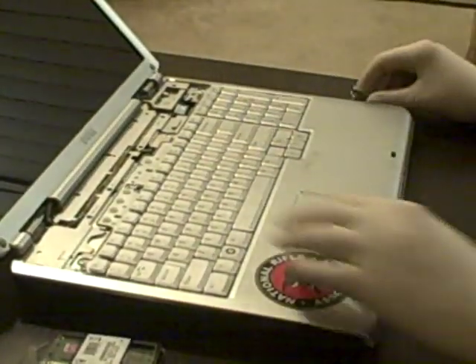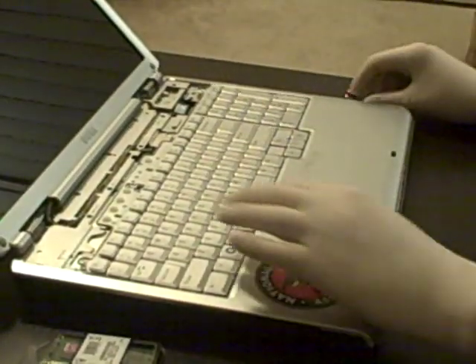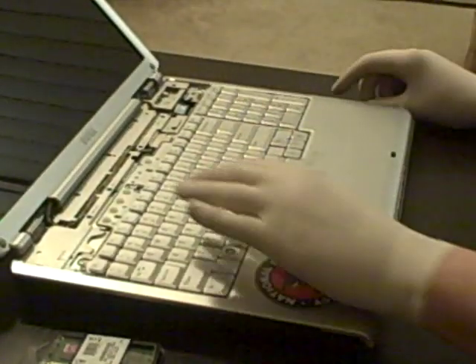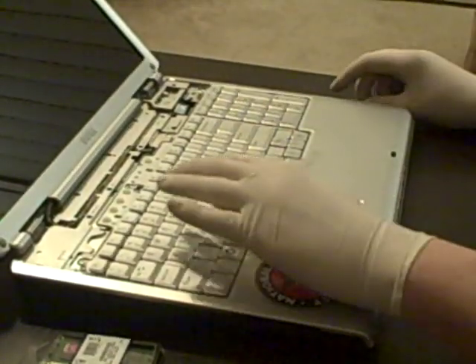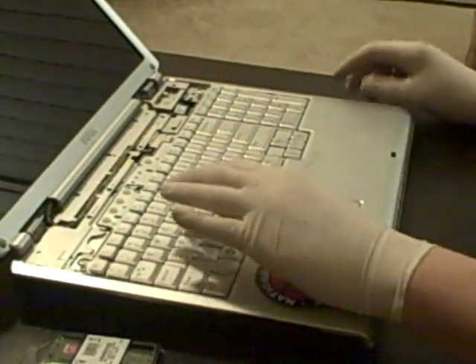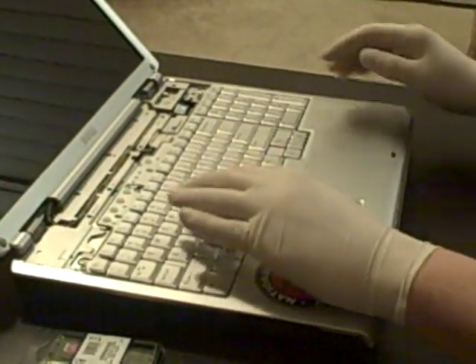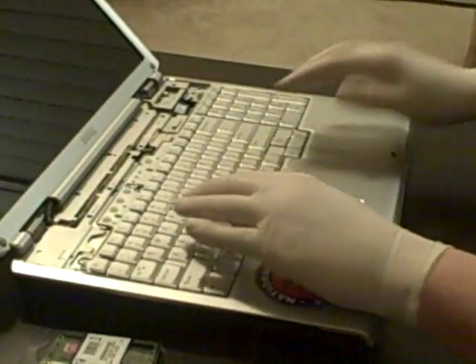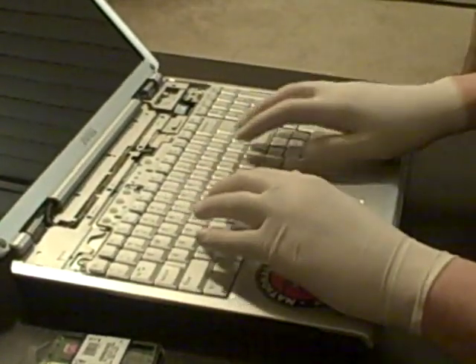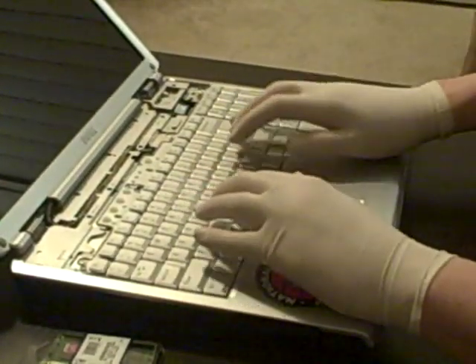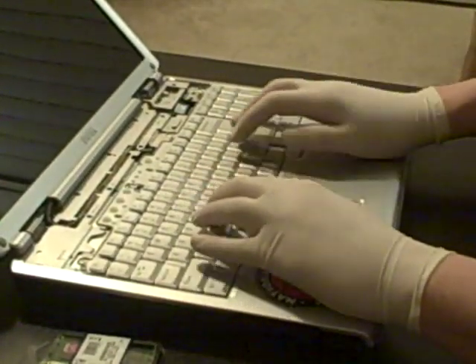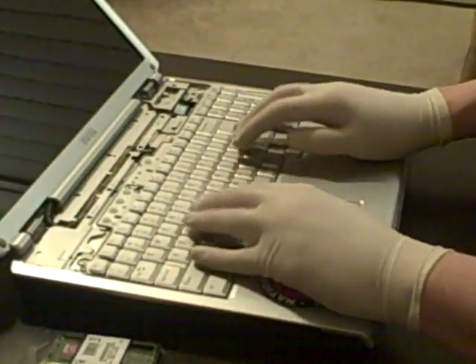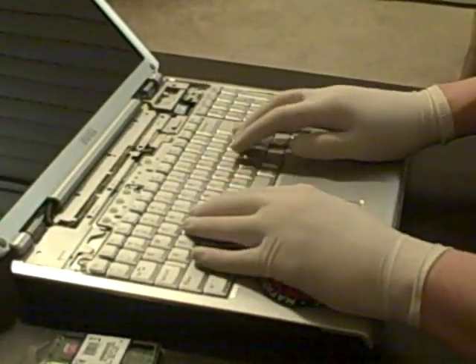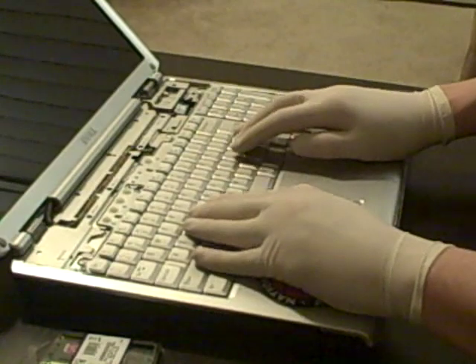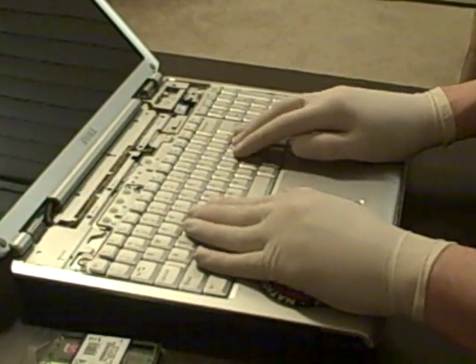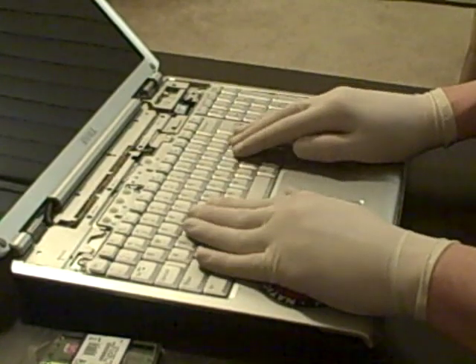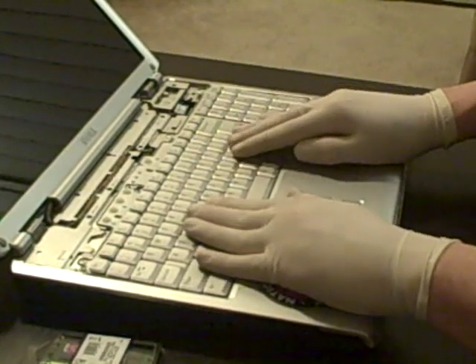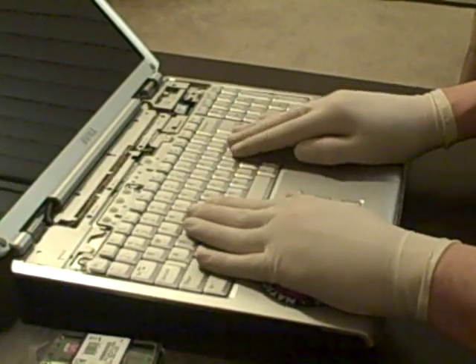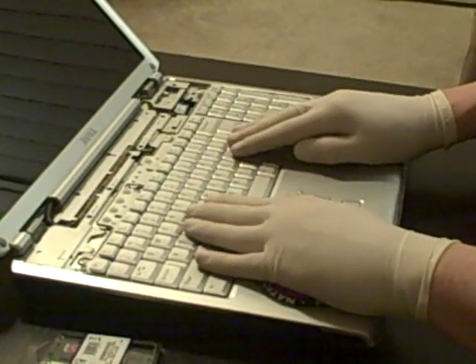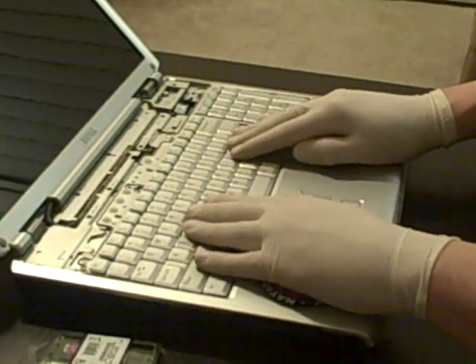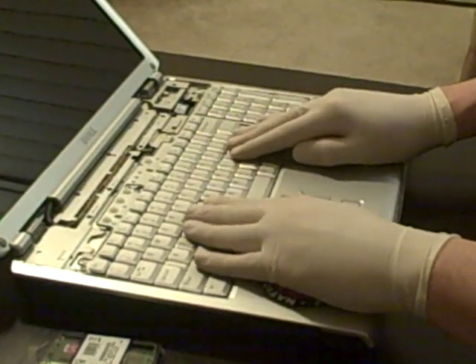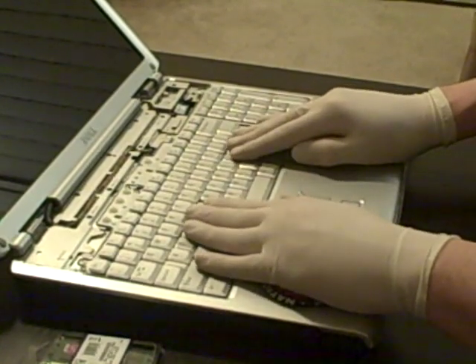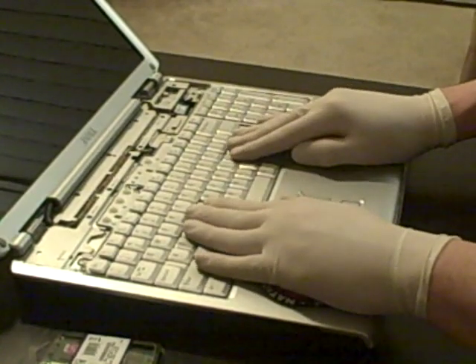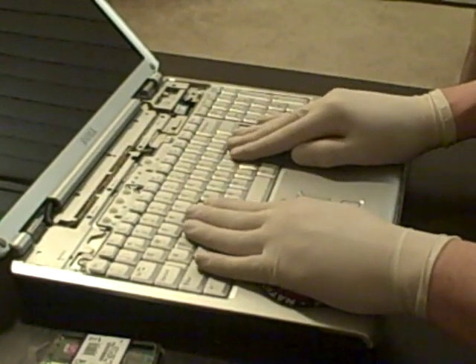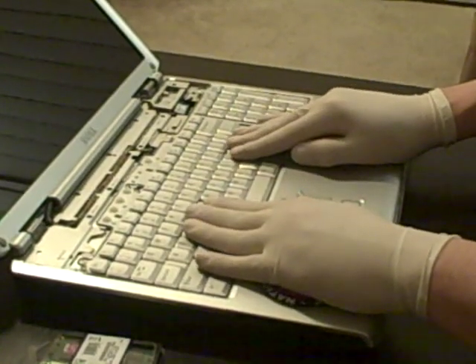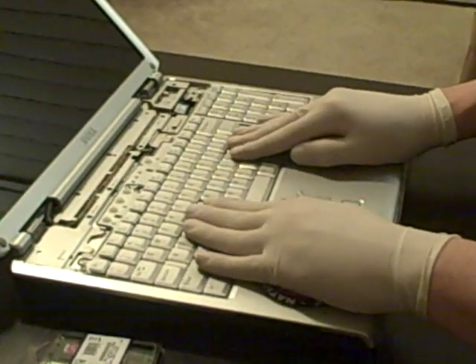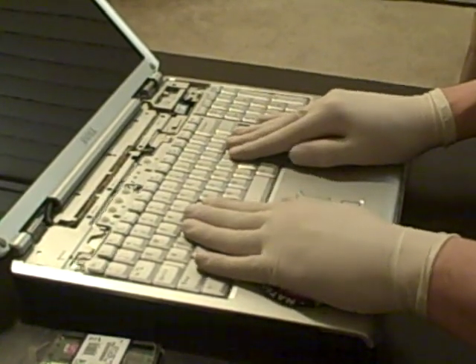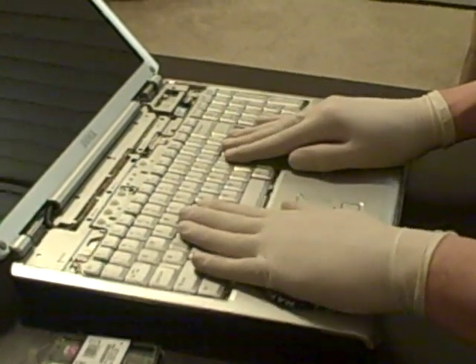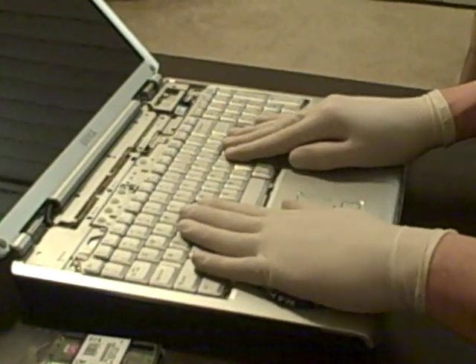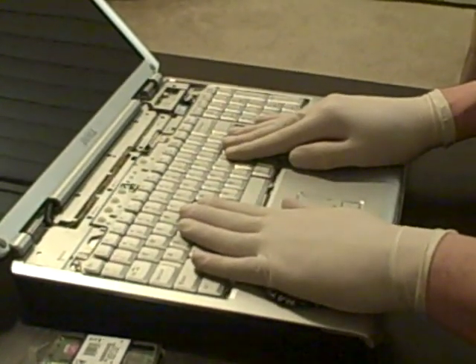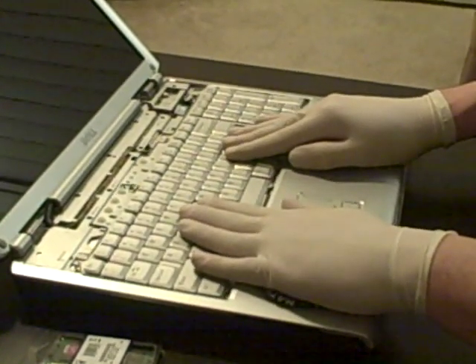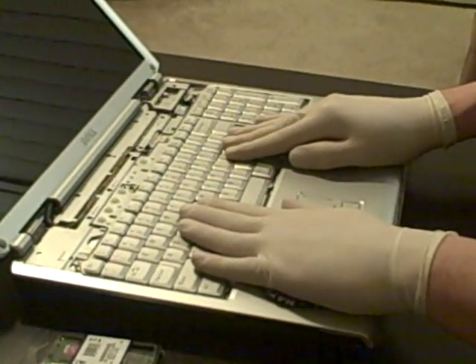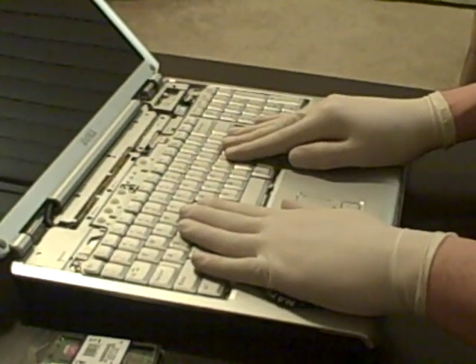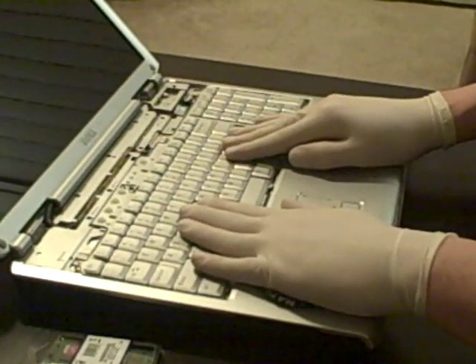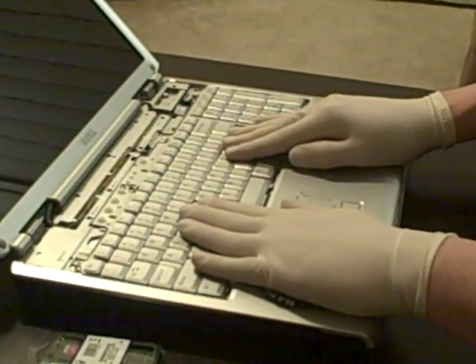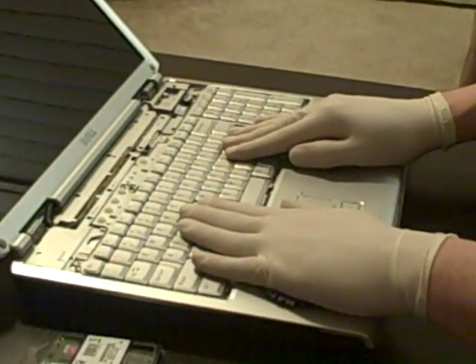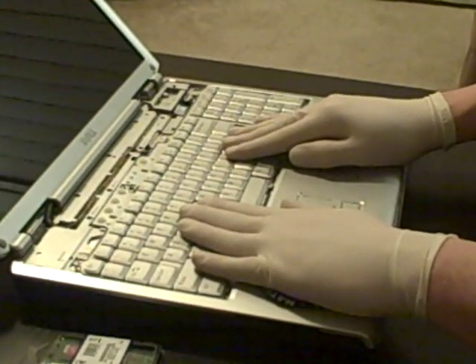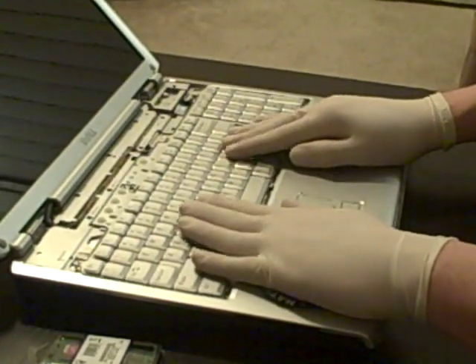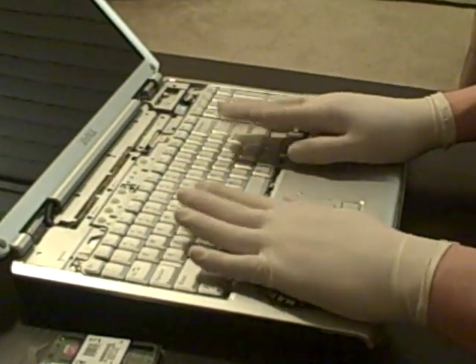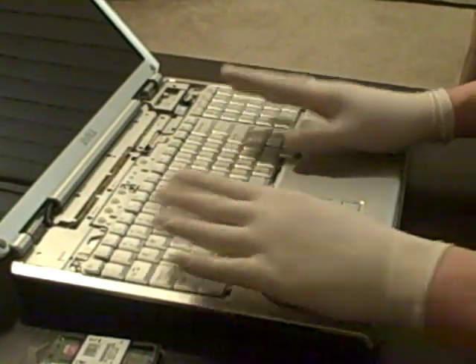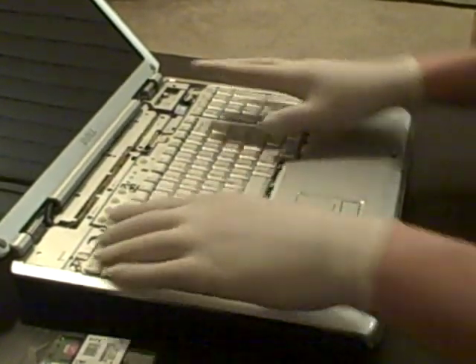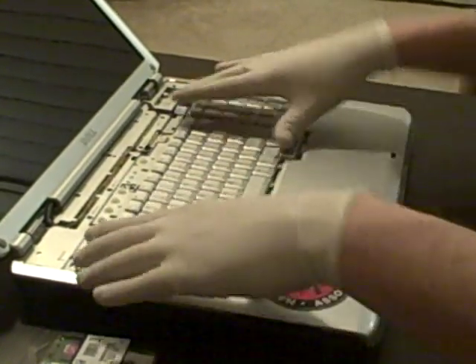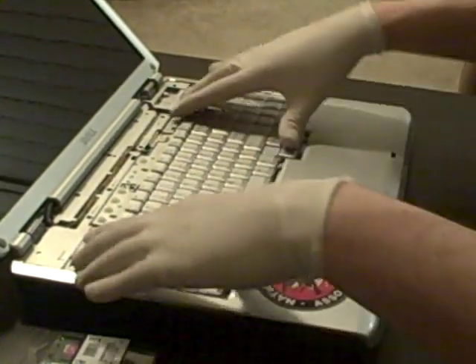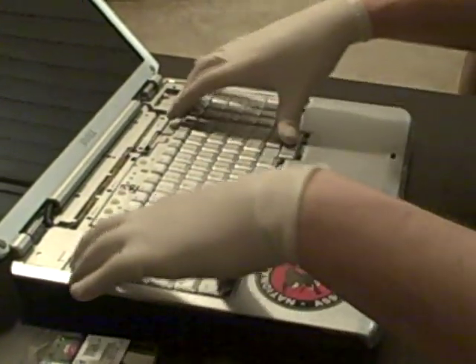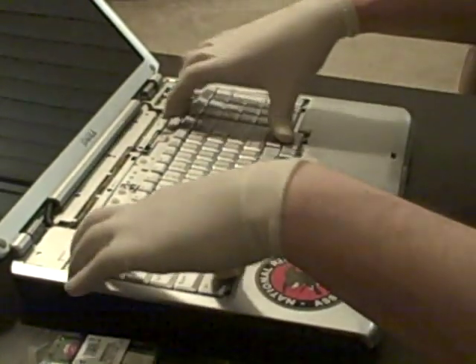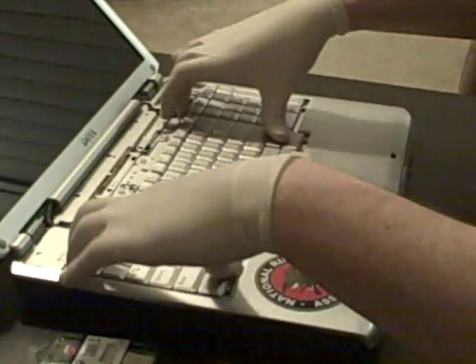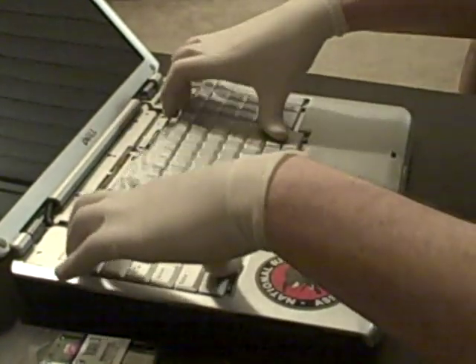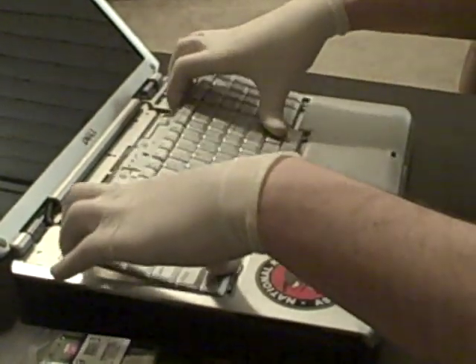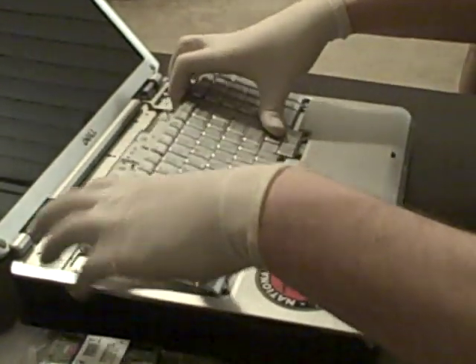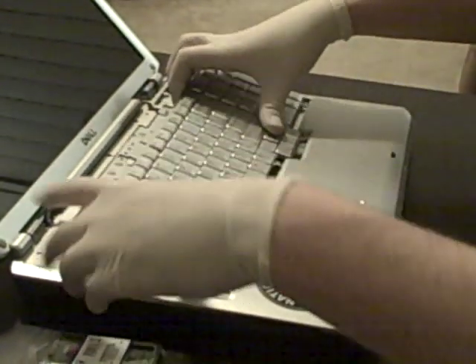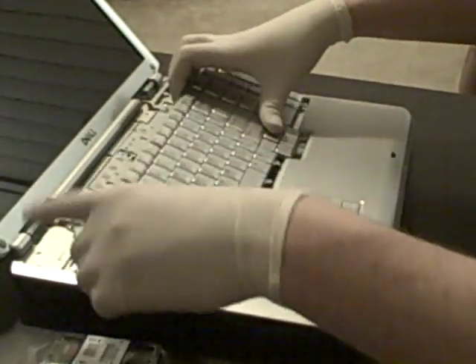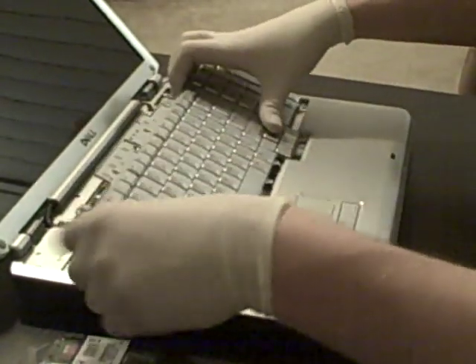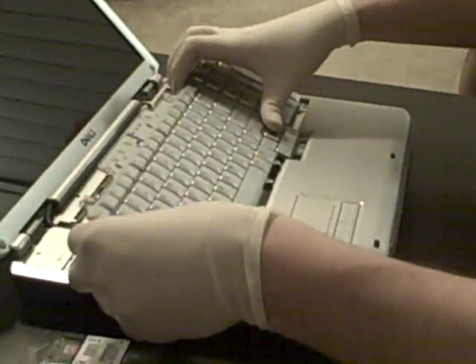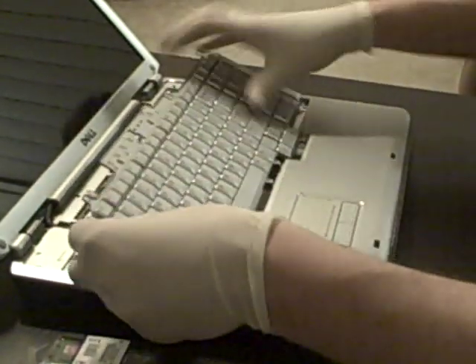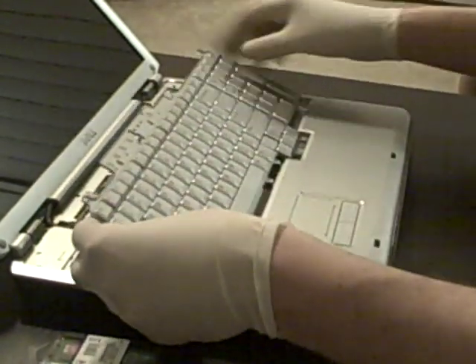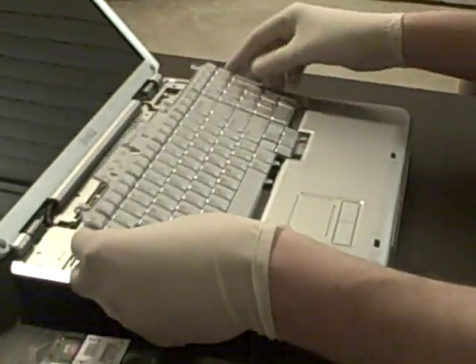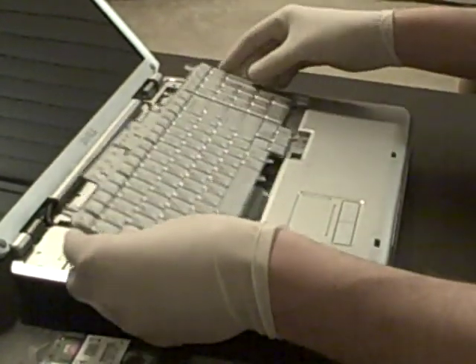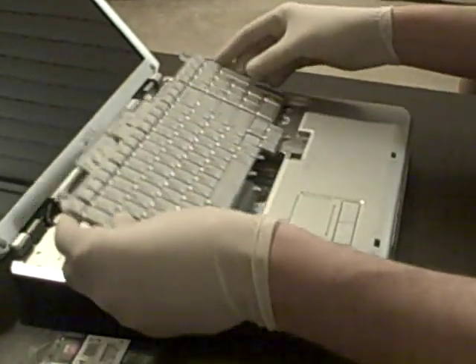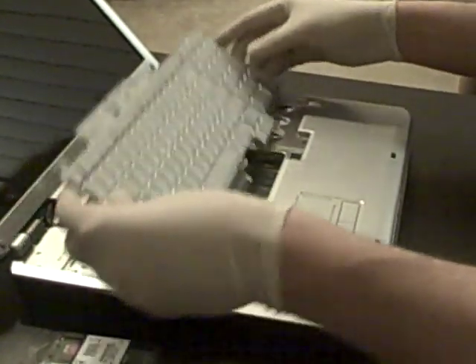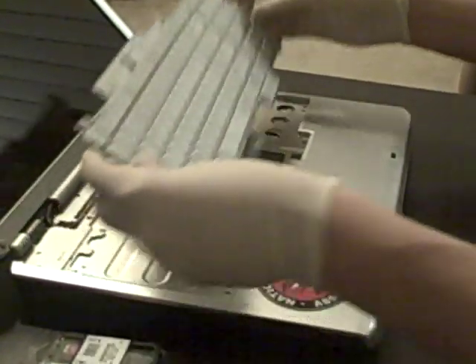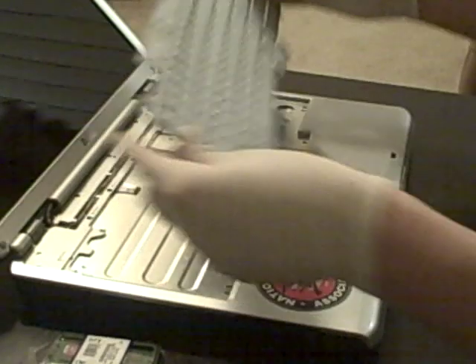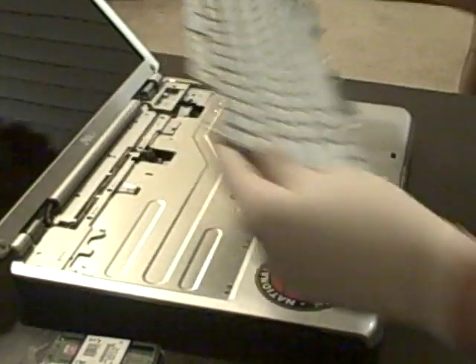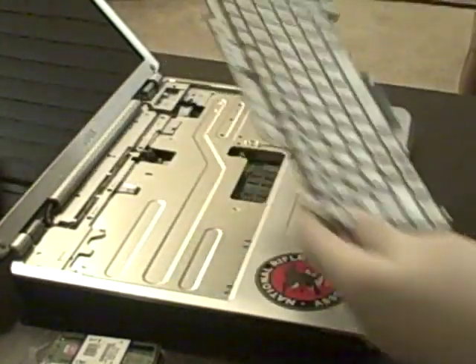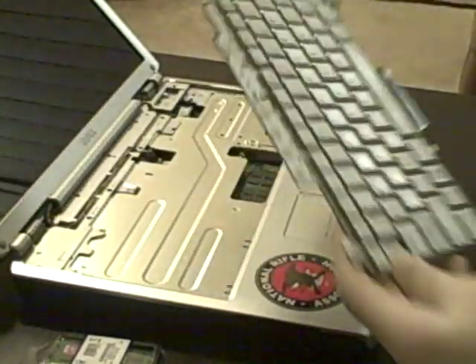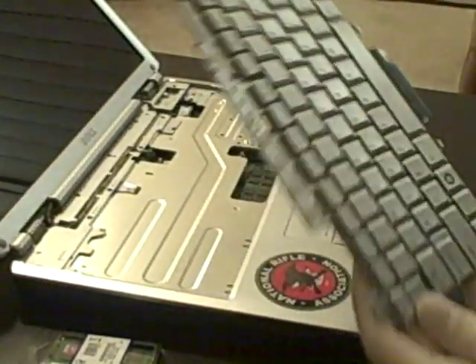Then the keyboard just slides — you push down and it slides right up like that. Pull it right out.